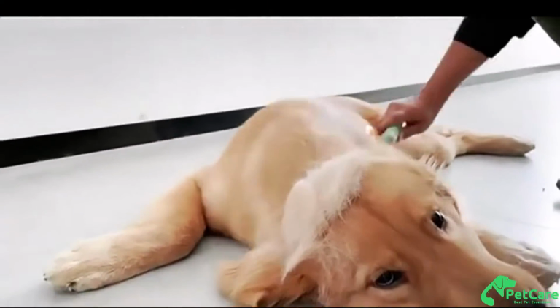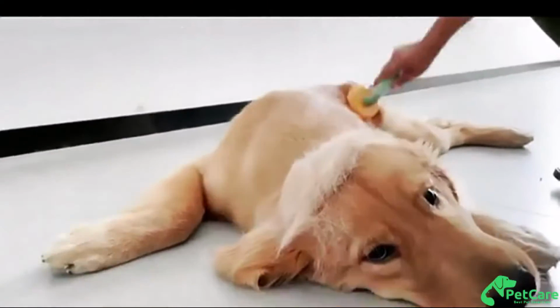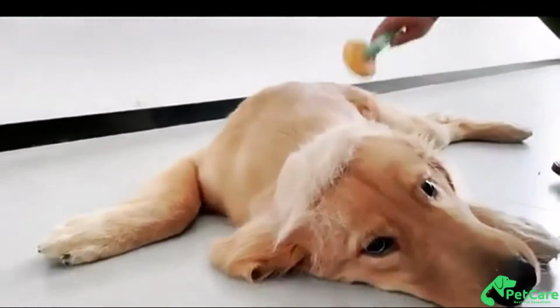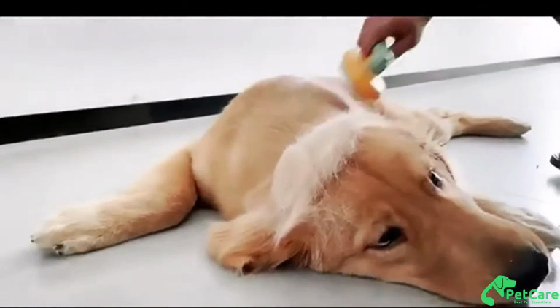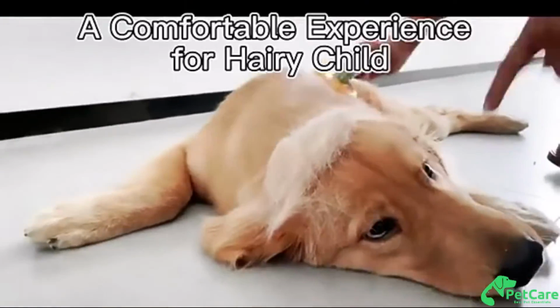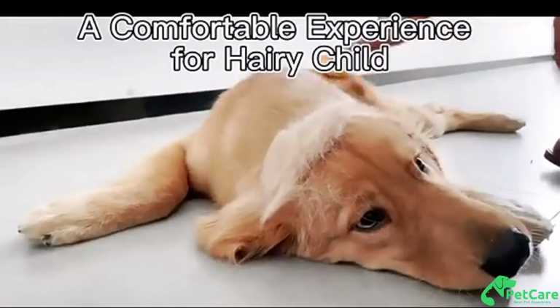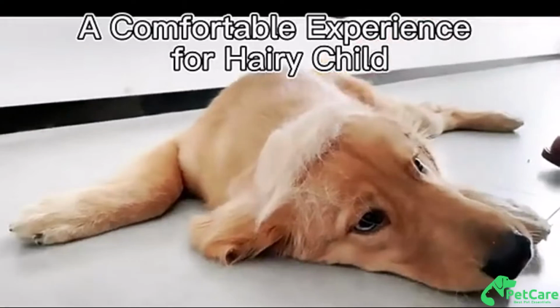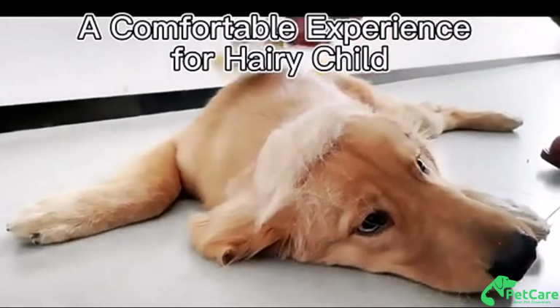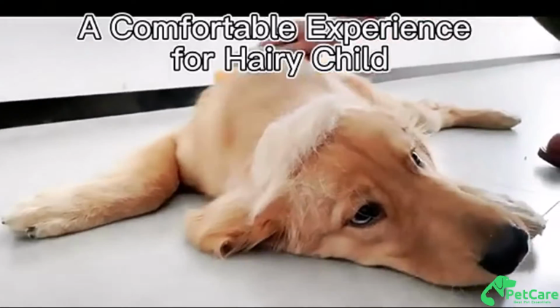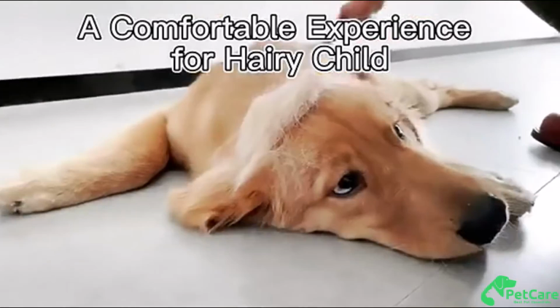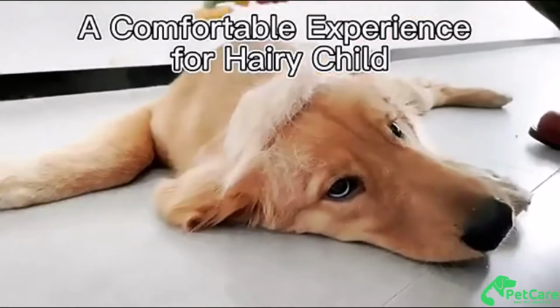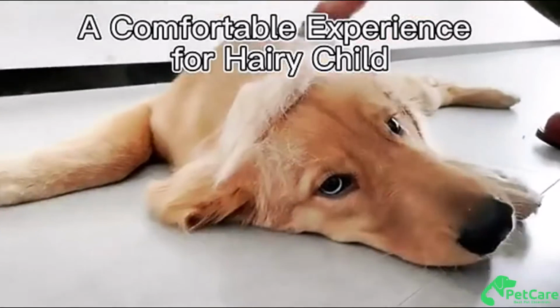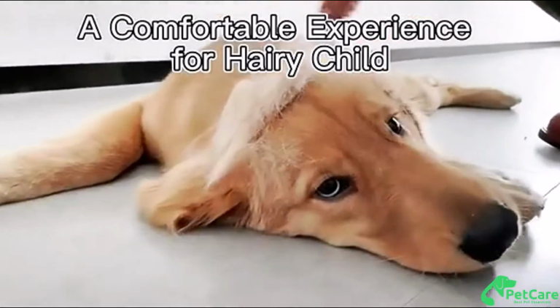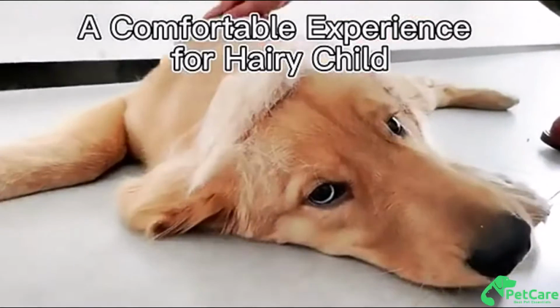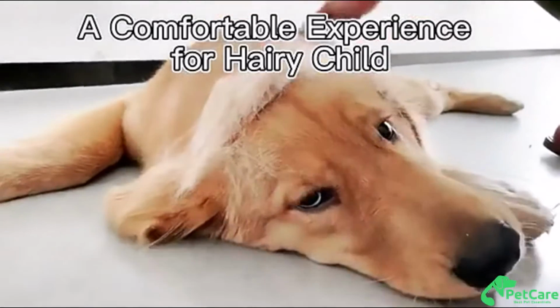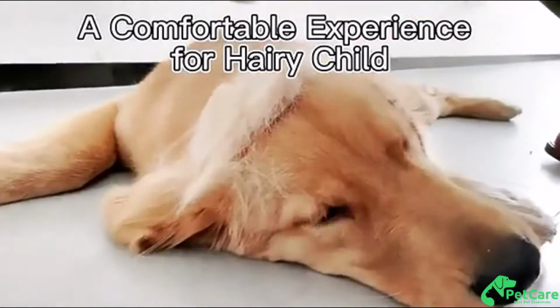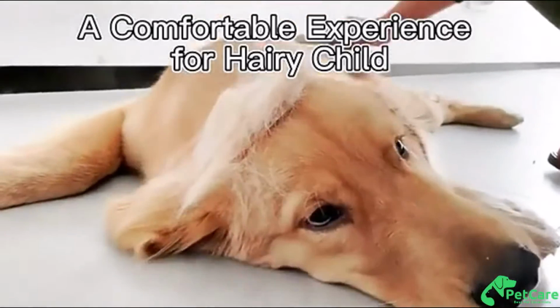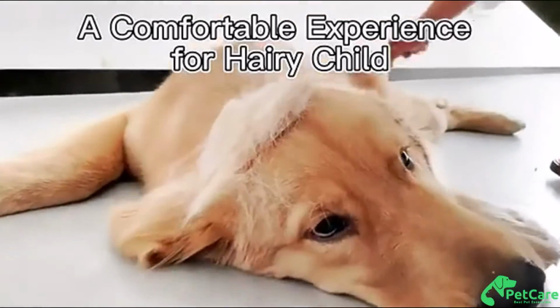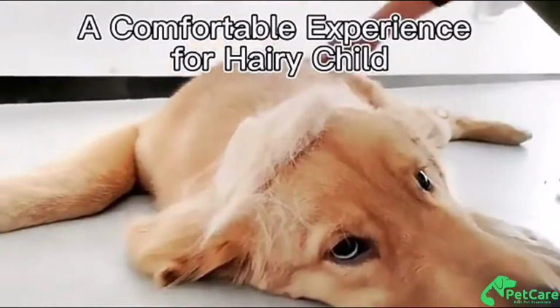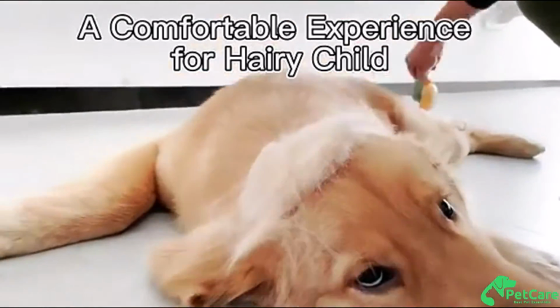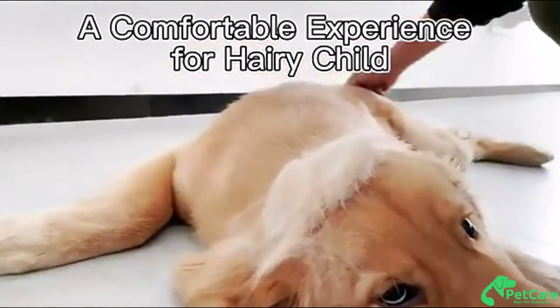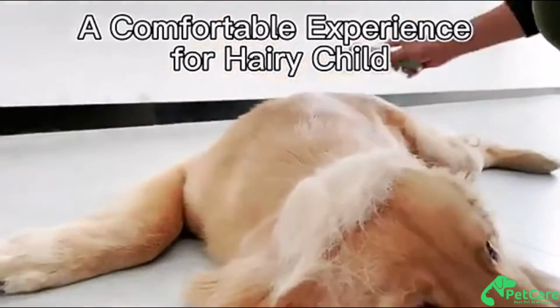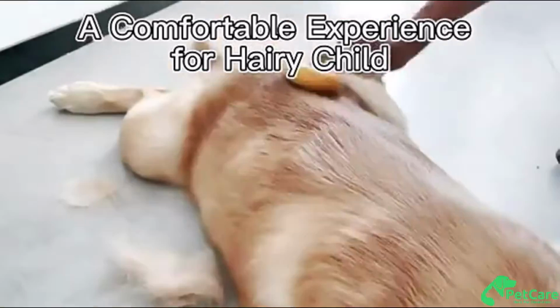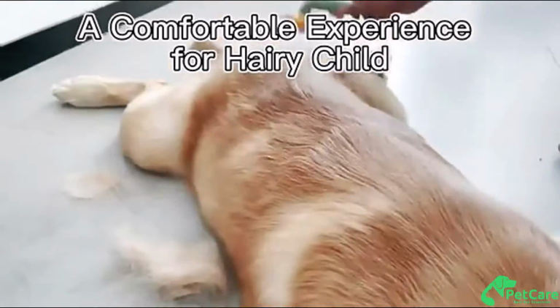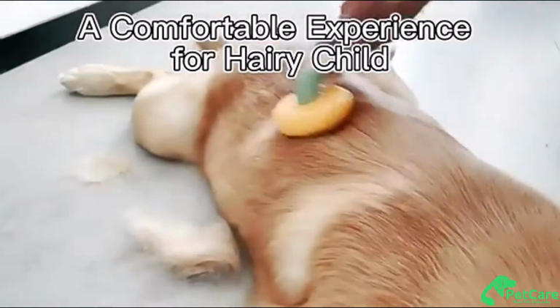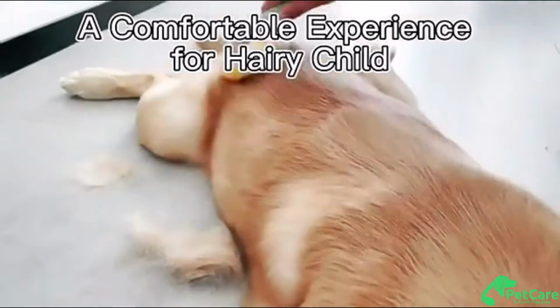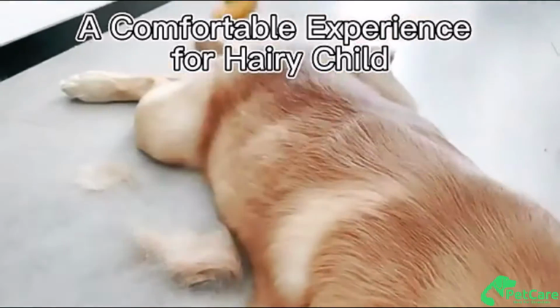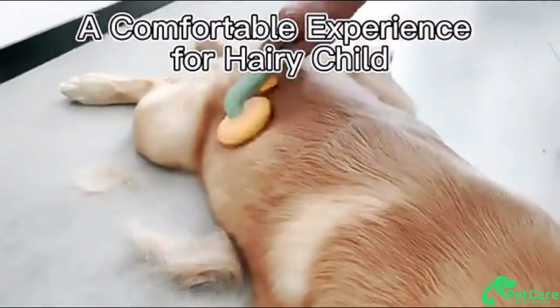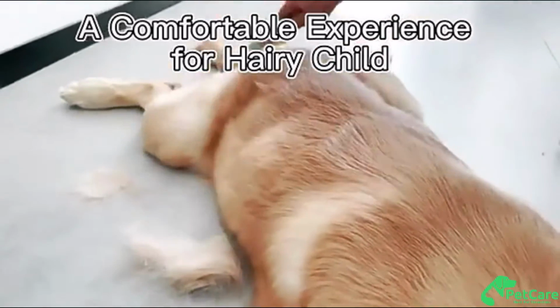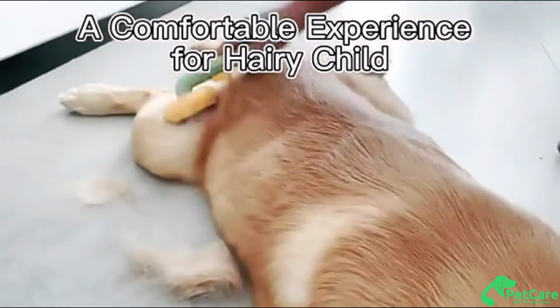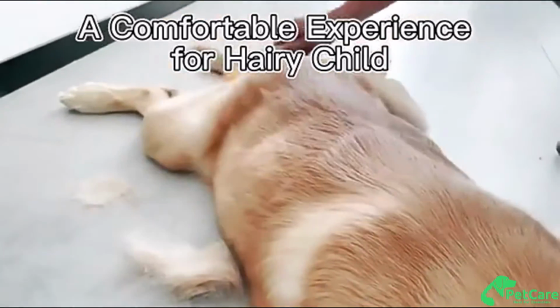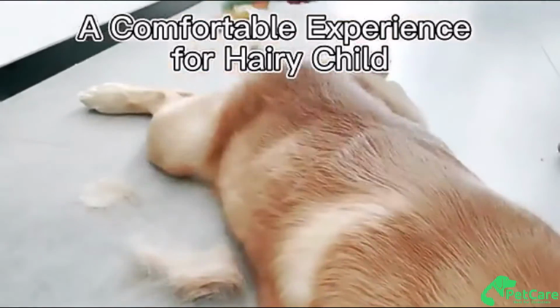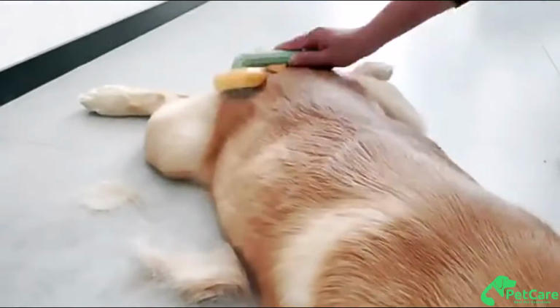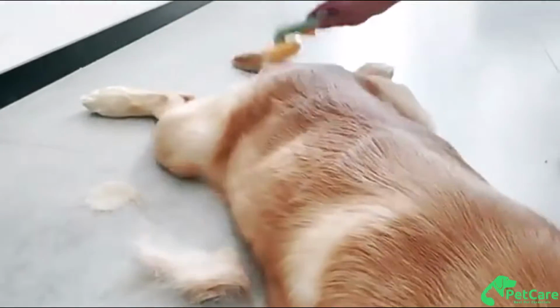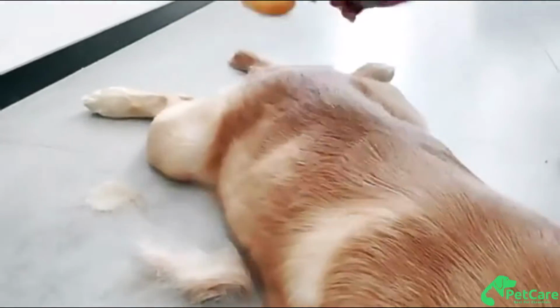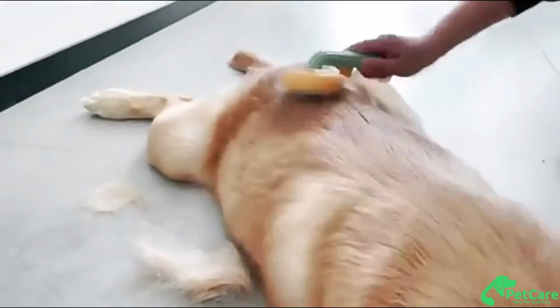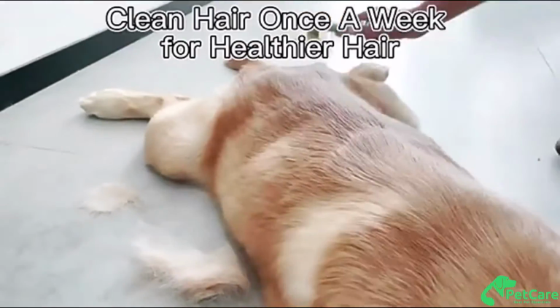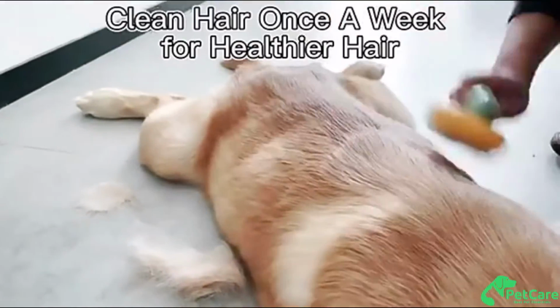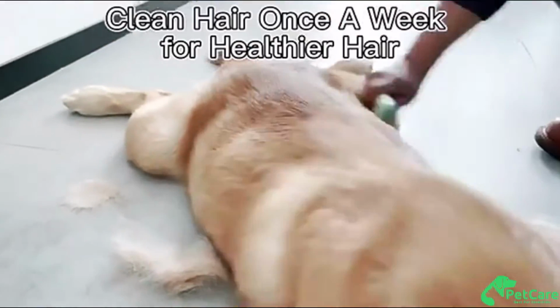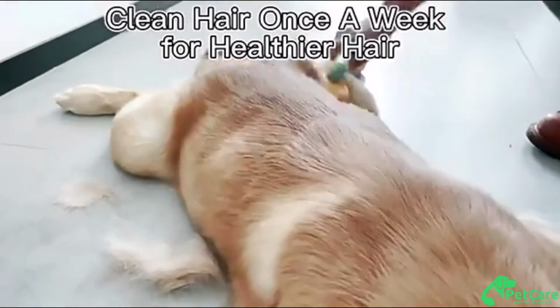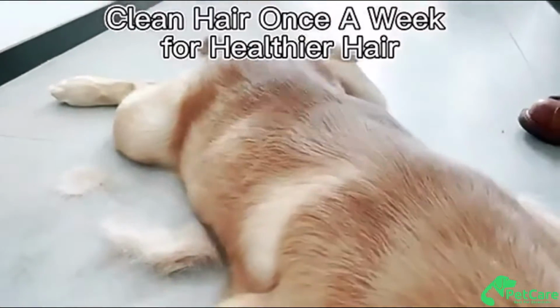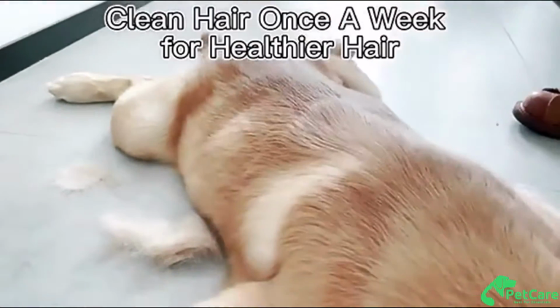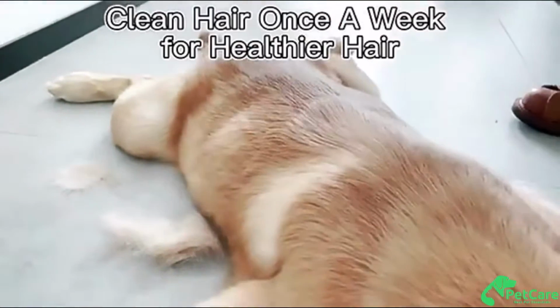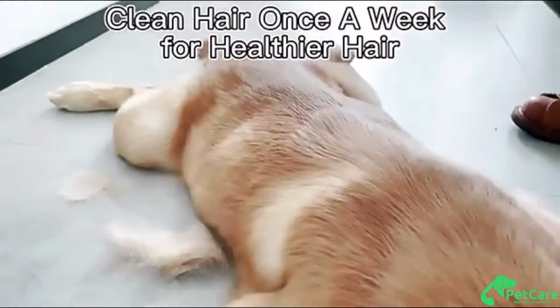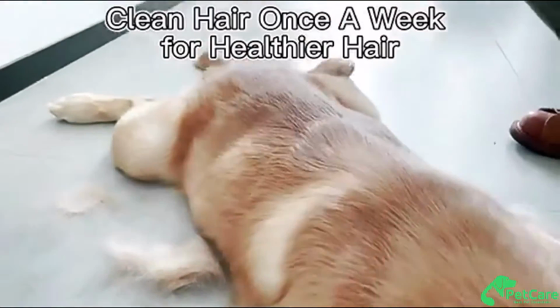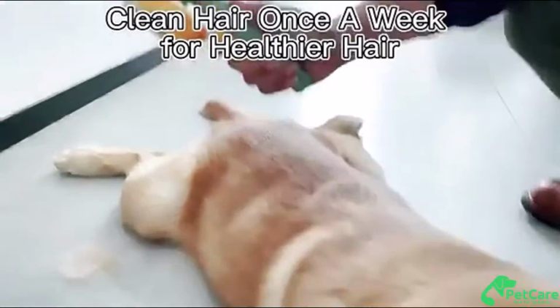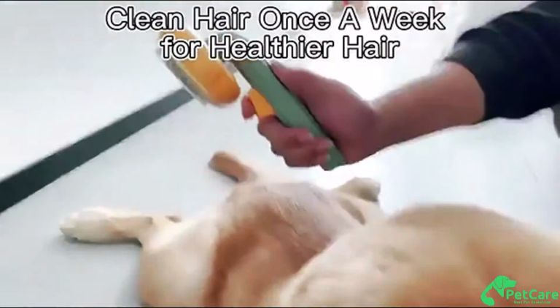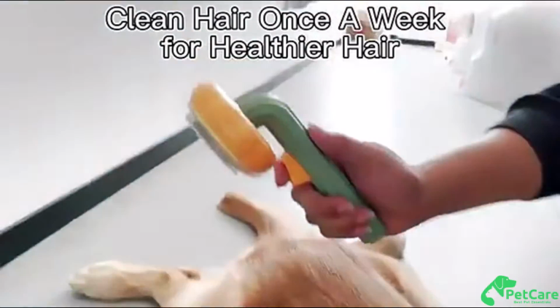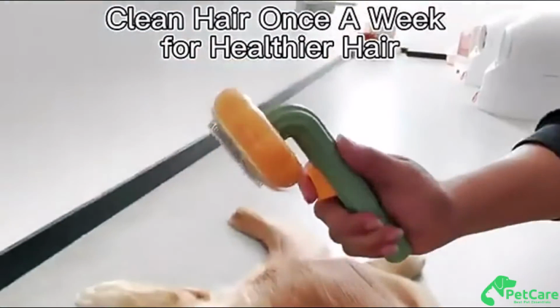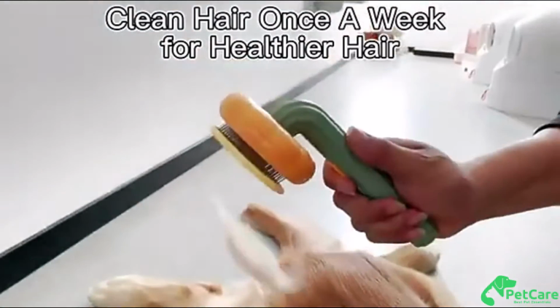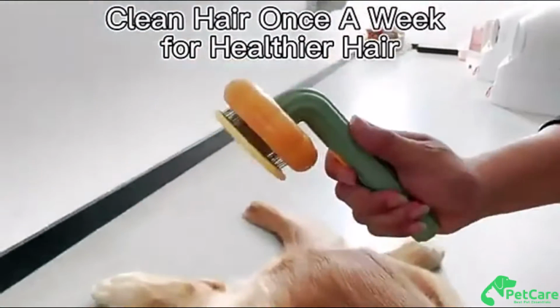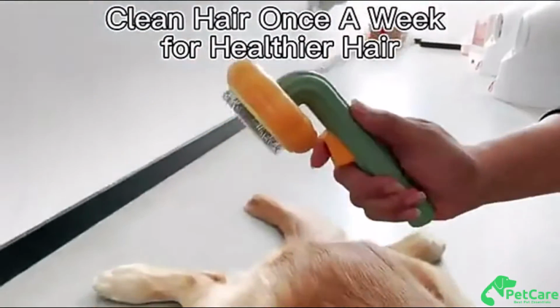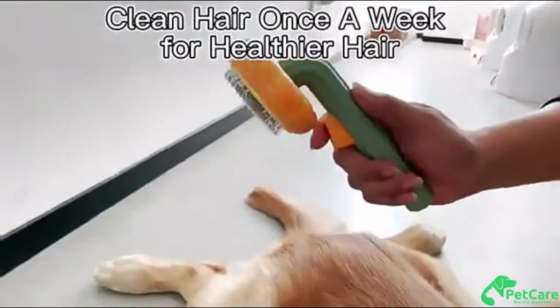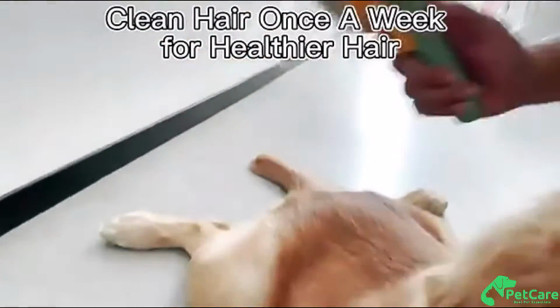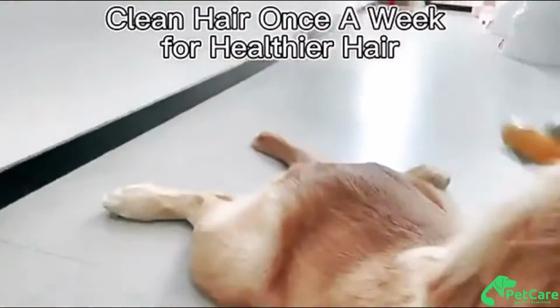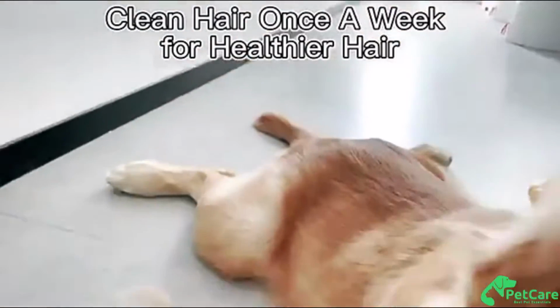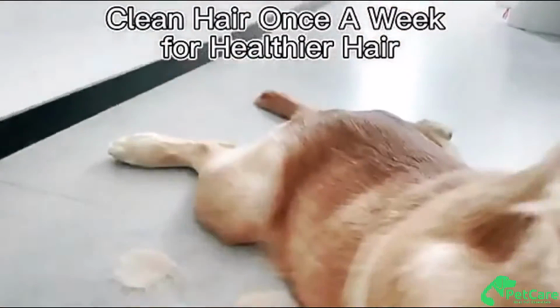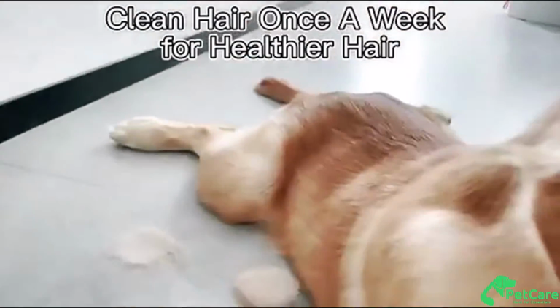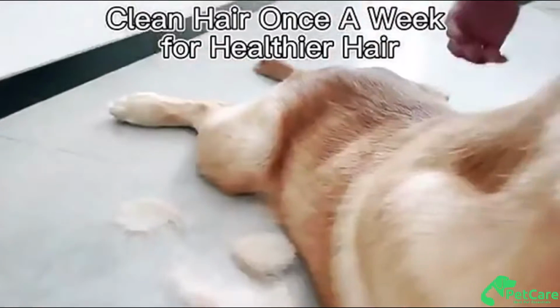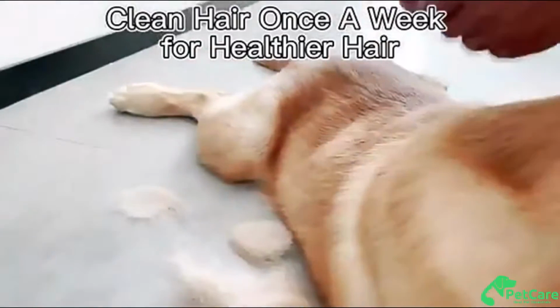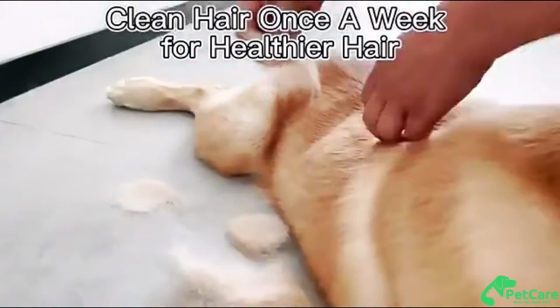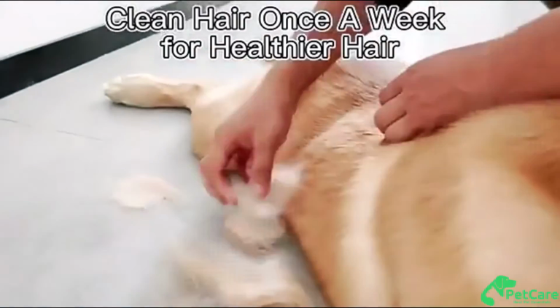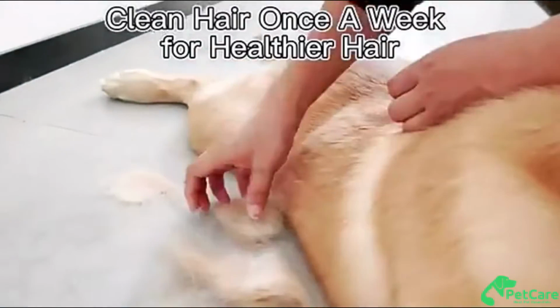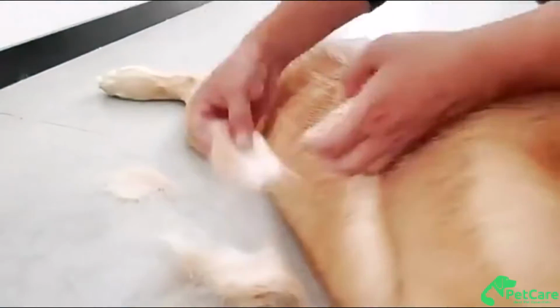Promote healthy shiny fur. Regular brushing and massage help to improve blood circulation and relax pets.